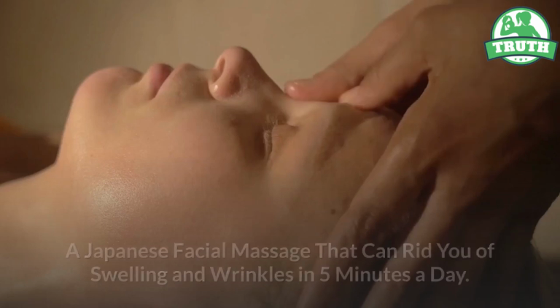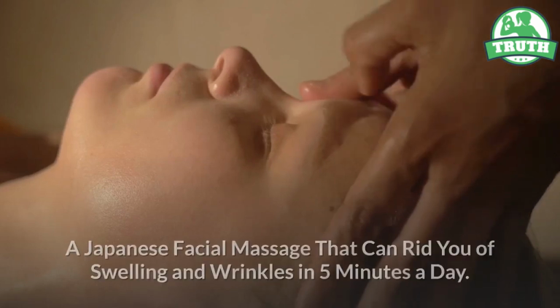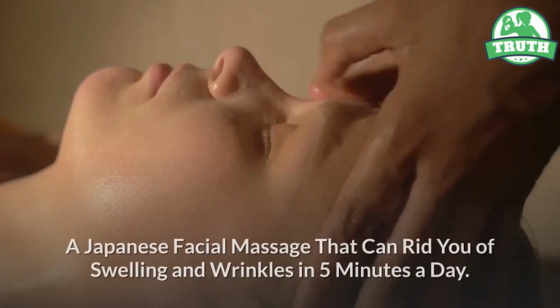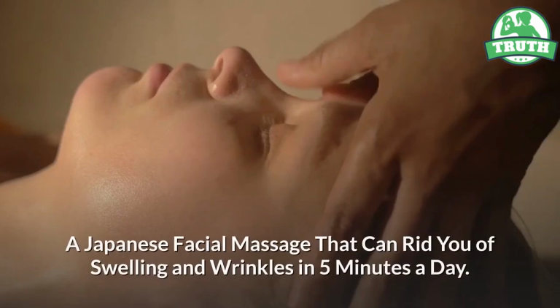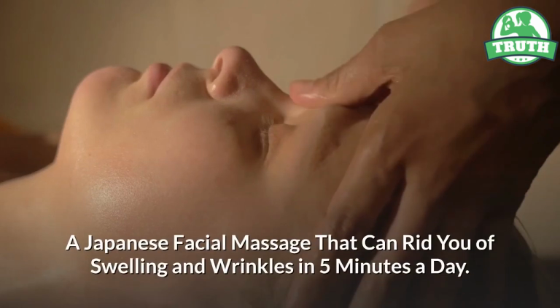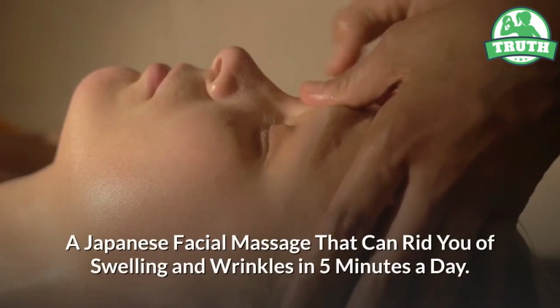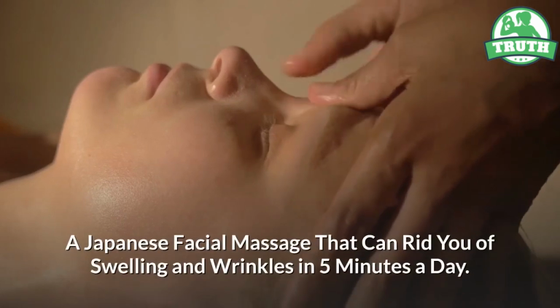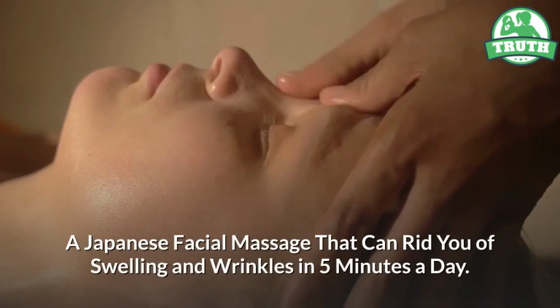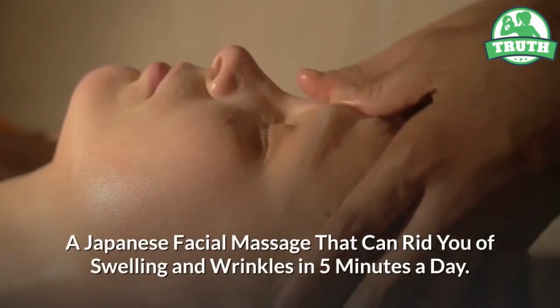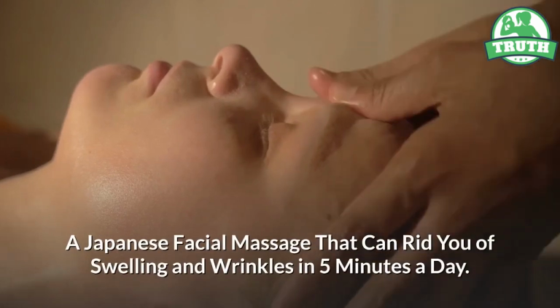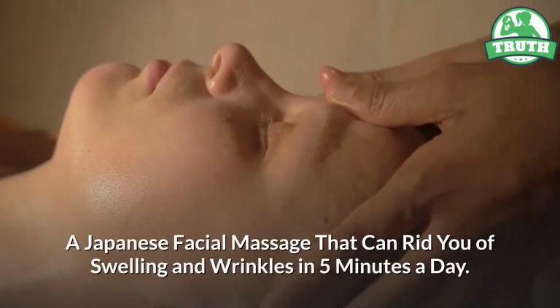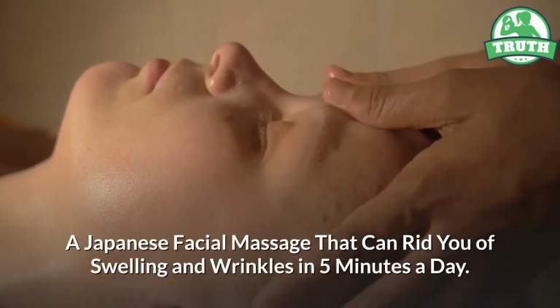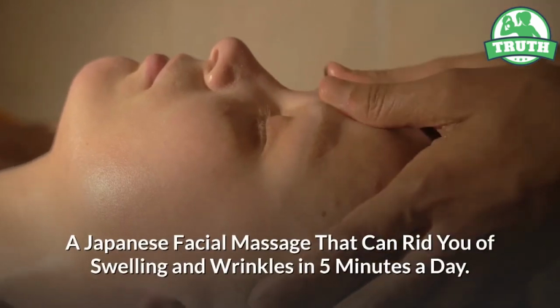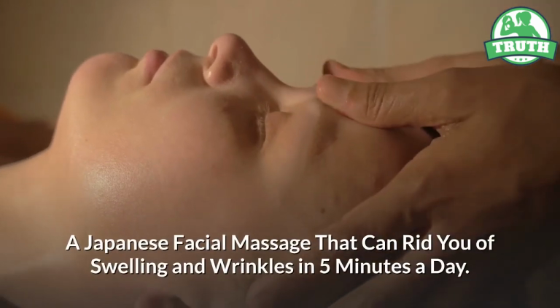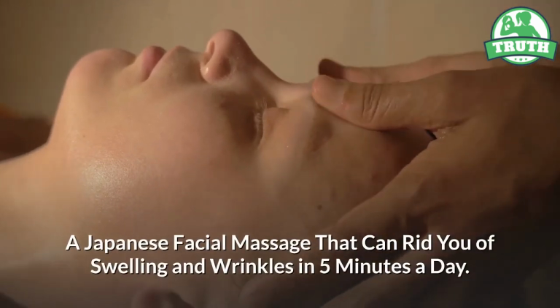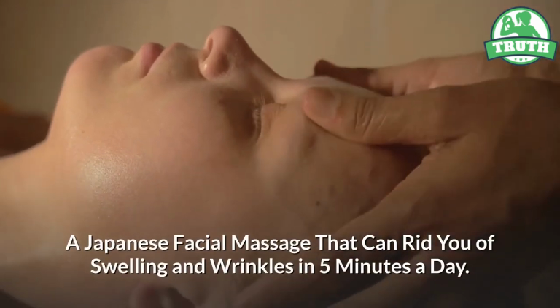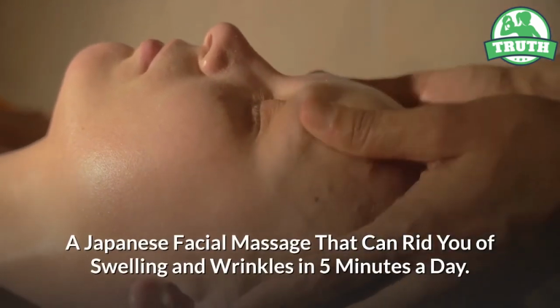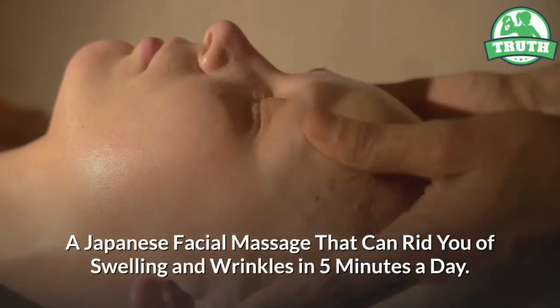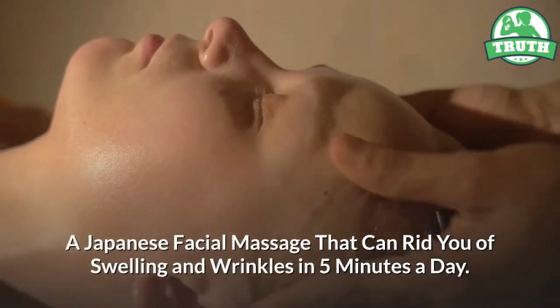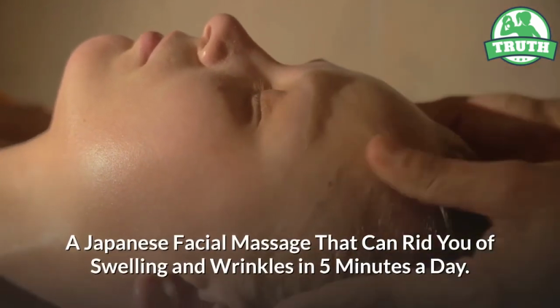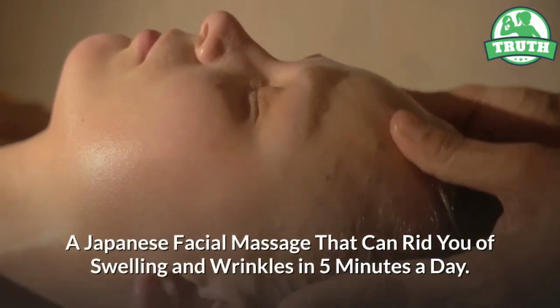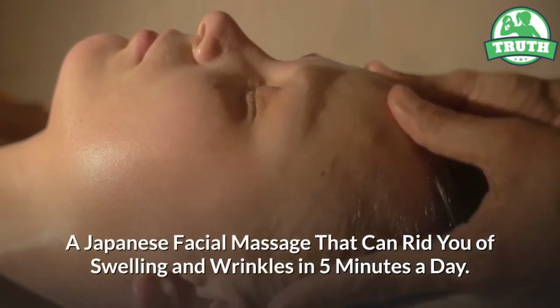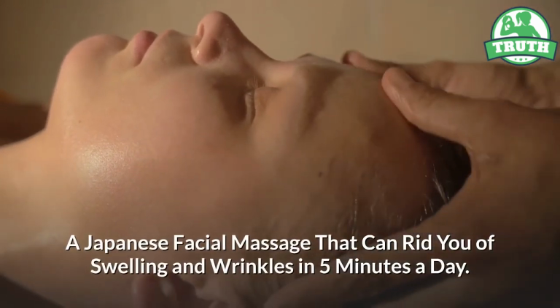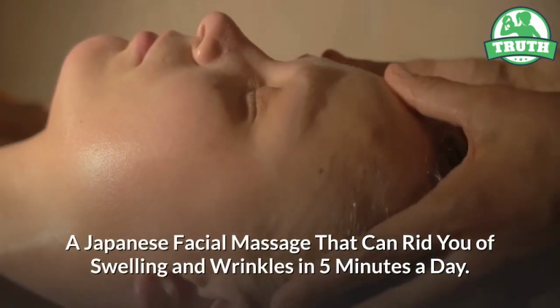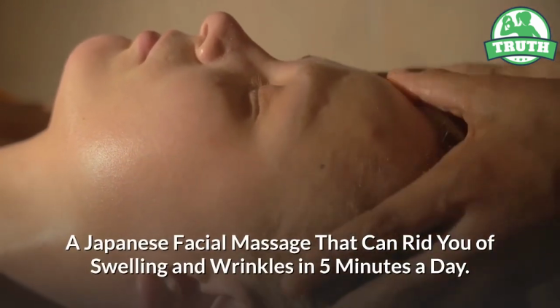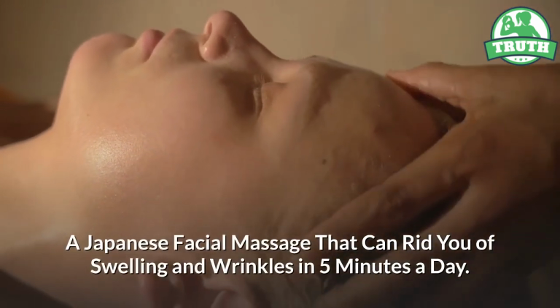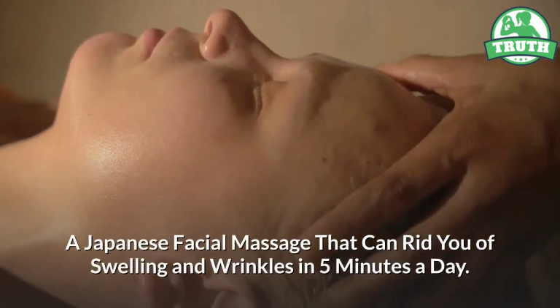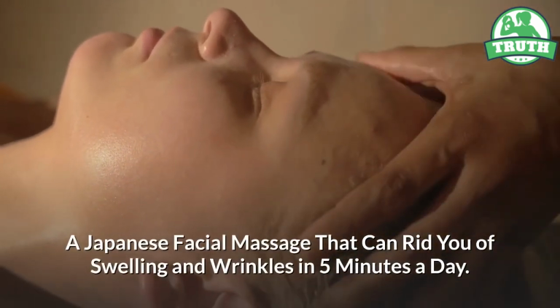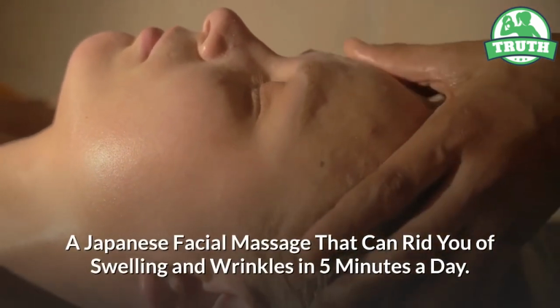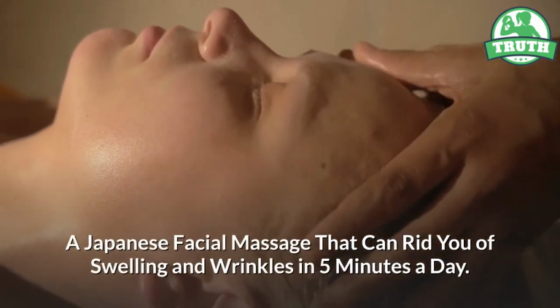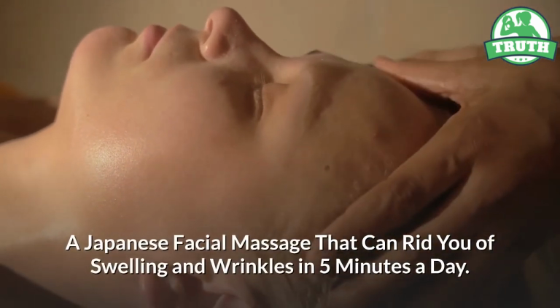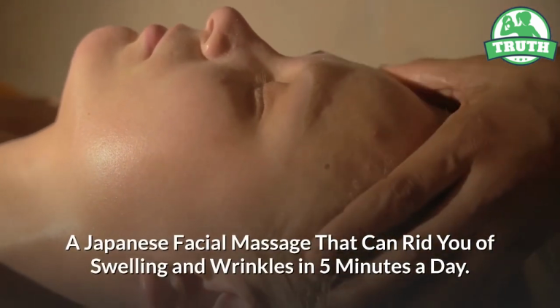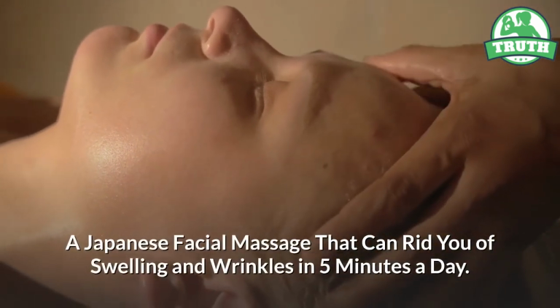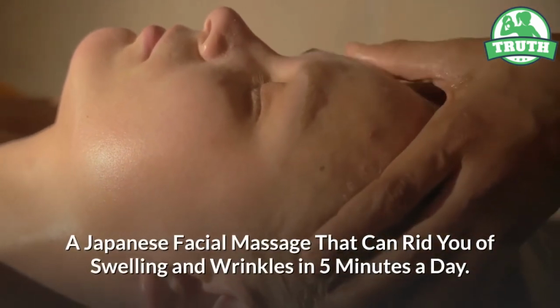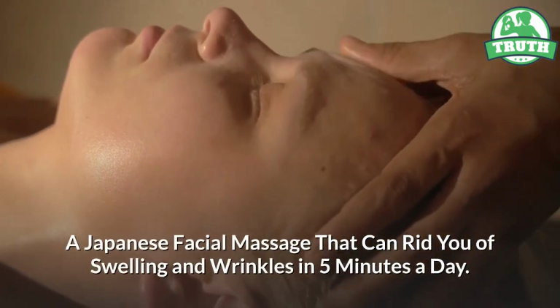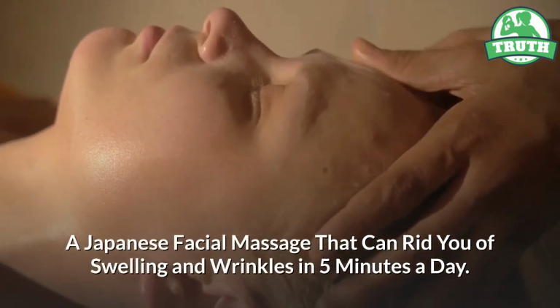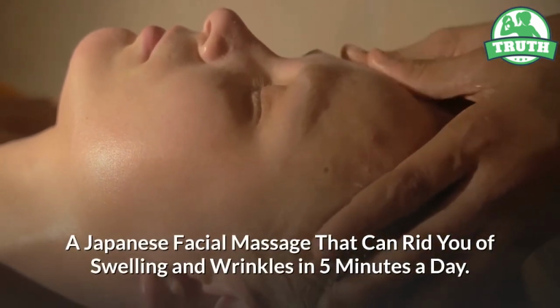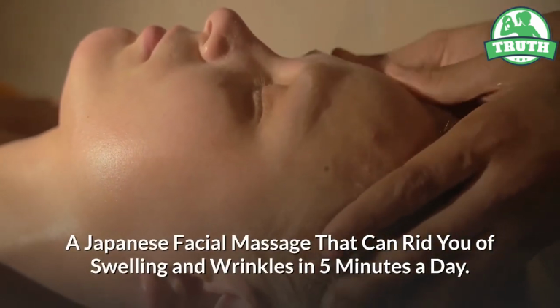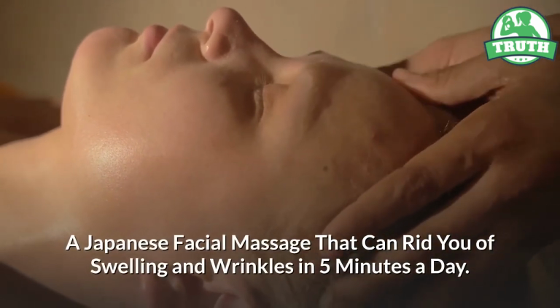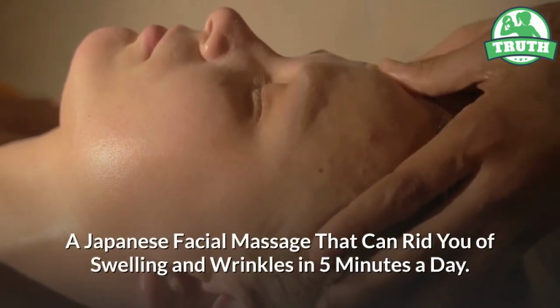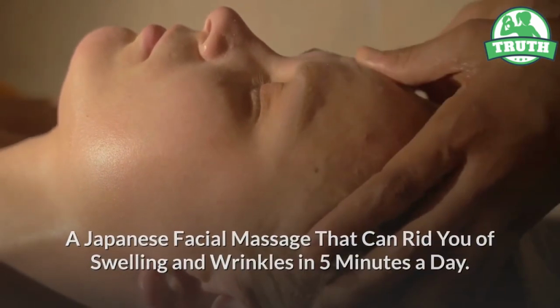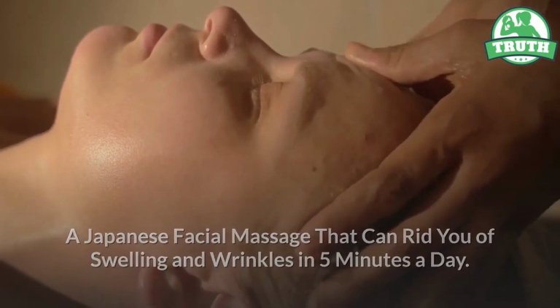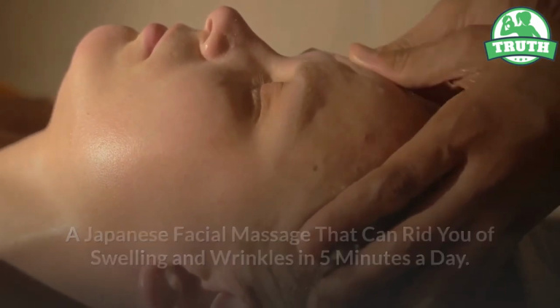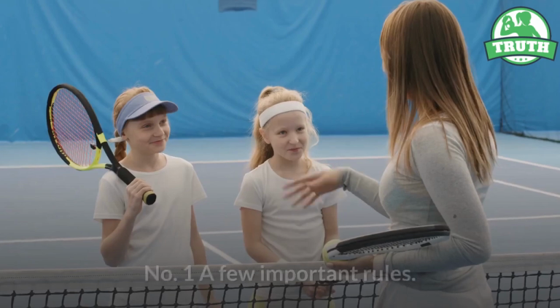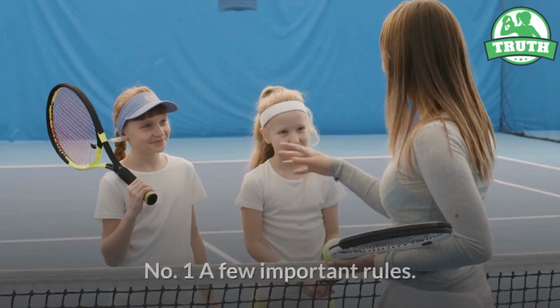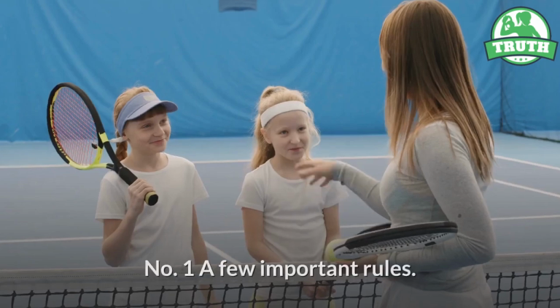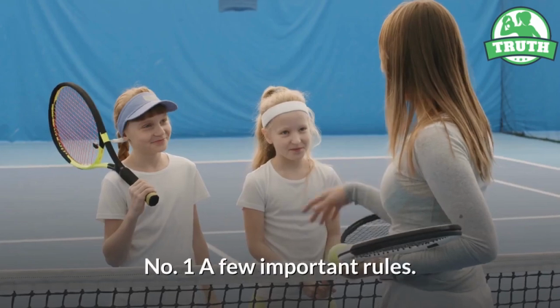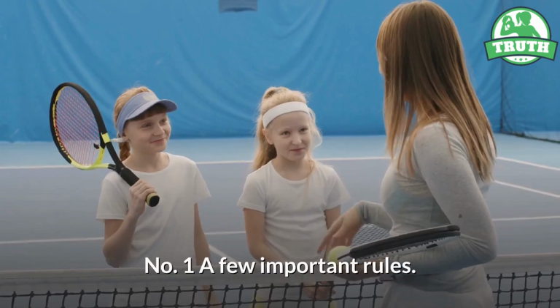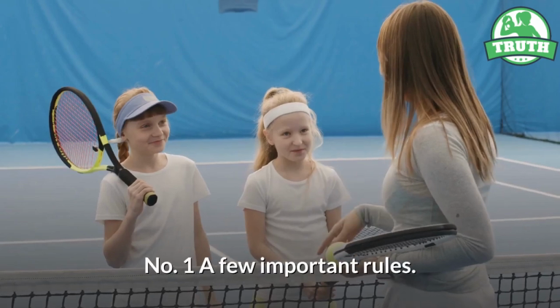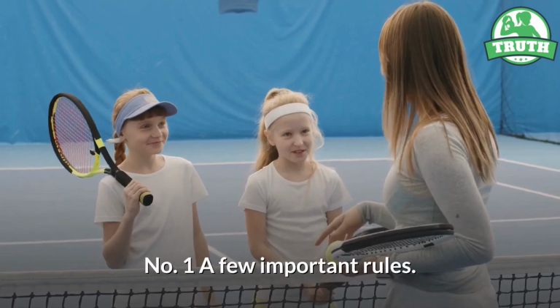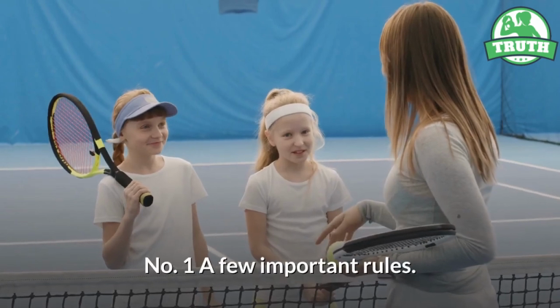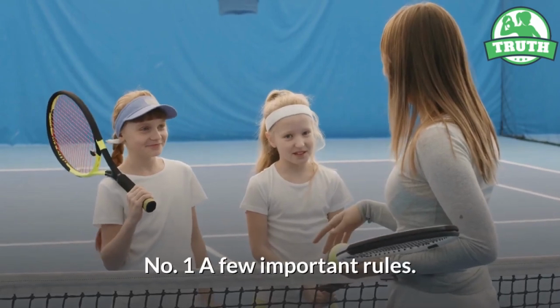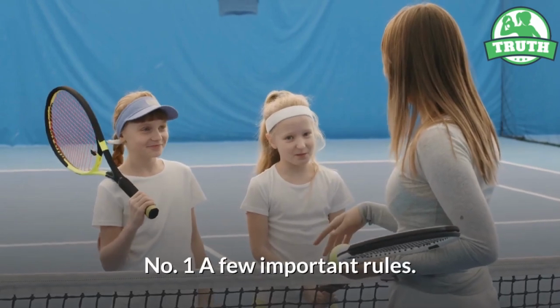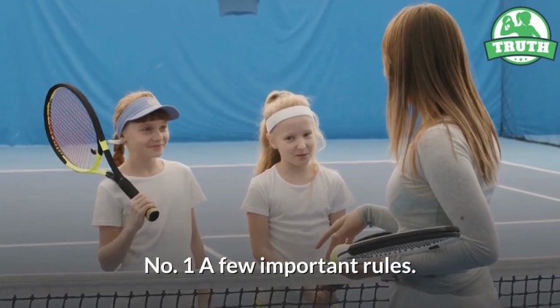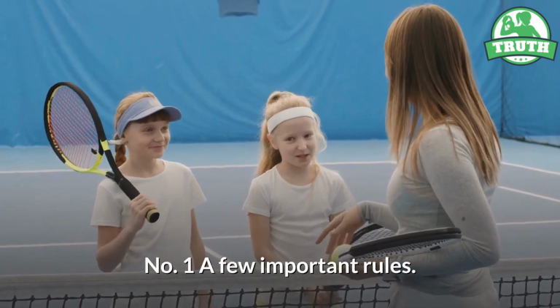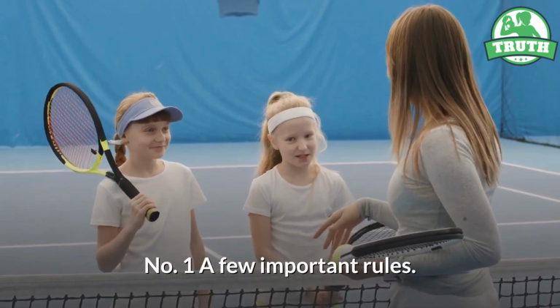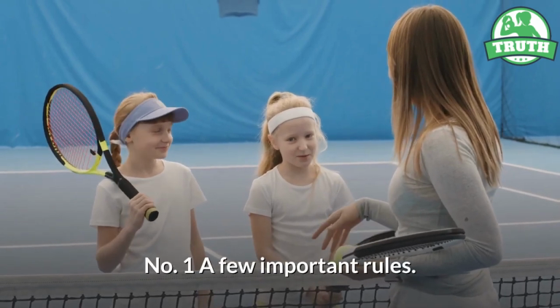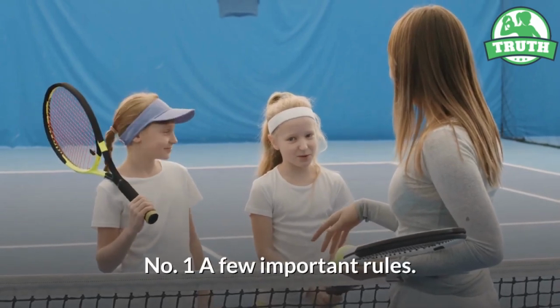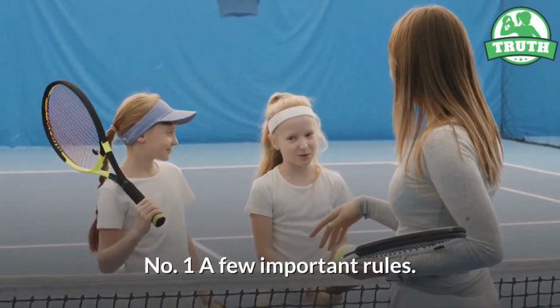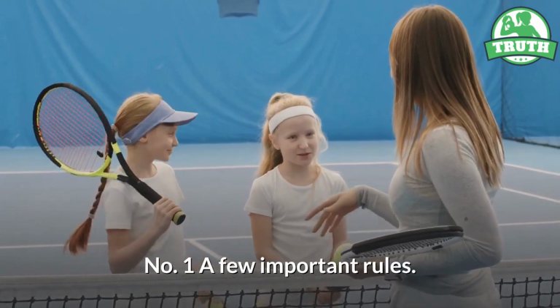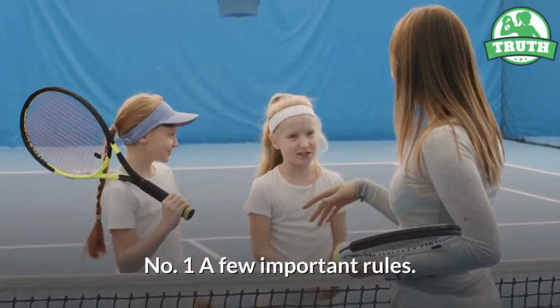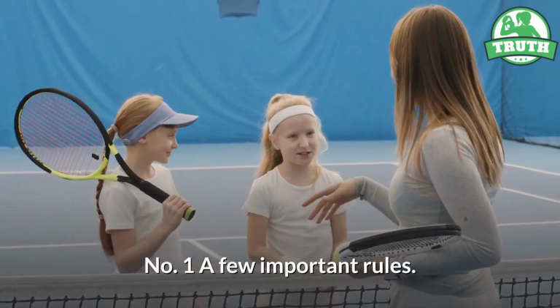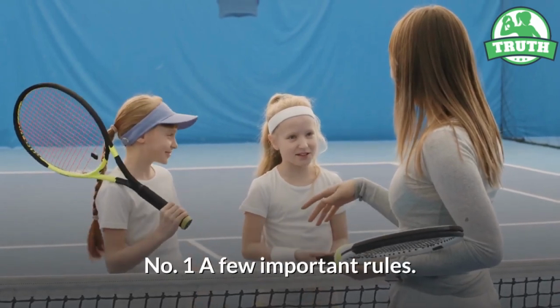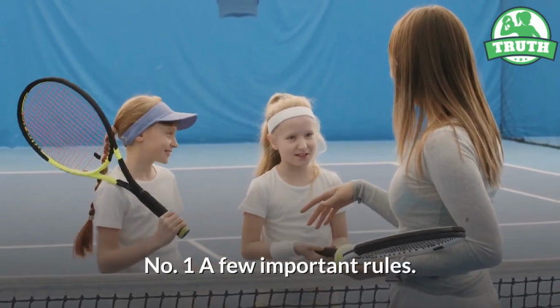A Japanese facial massage that can rid you of swelling and wrinkles in five minutes a day. Here are a few important rules.